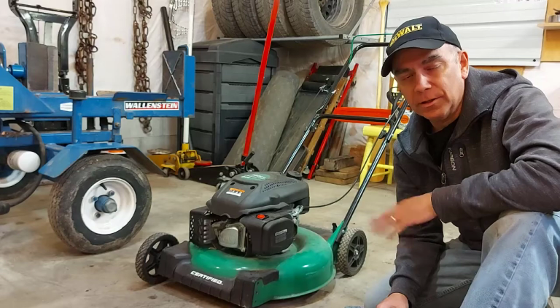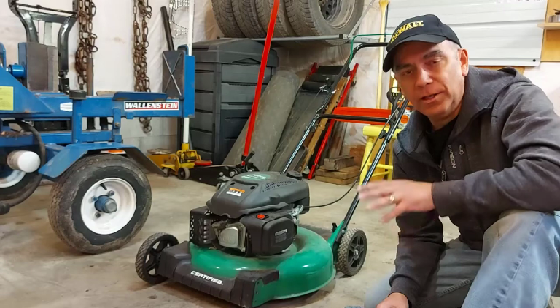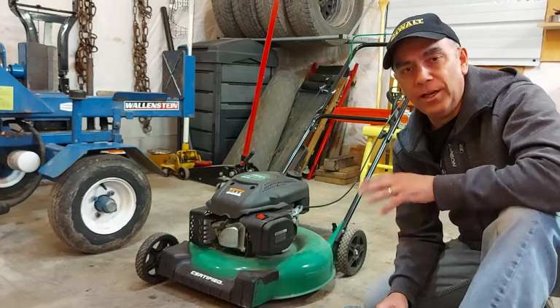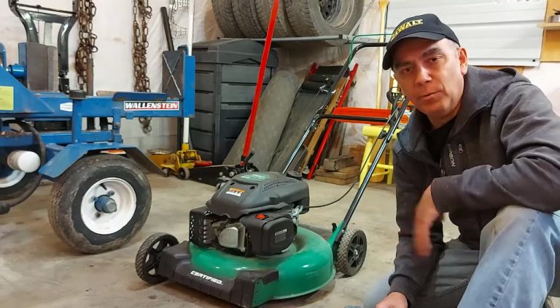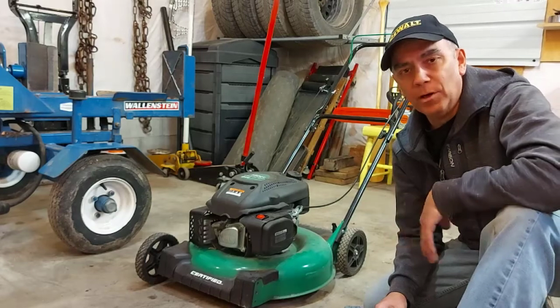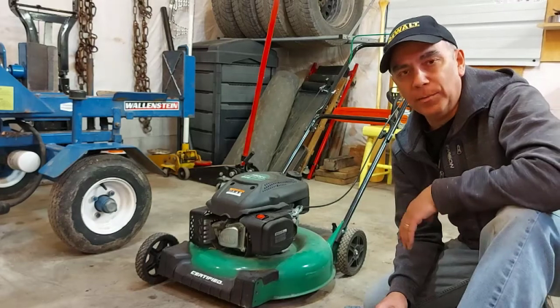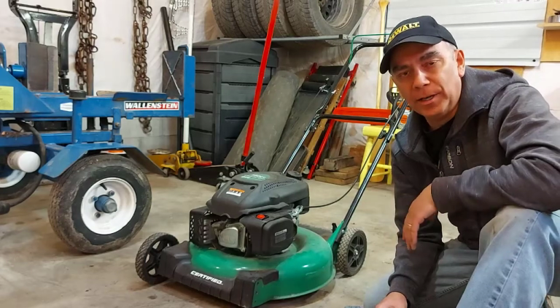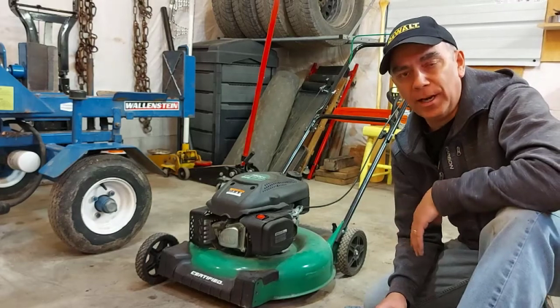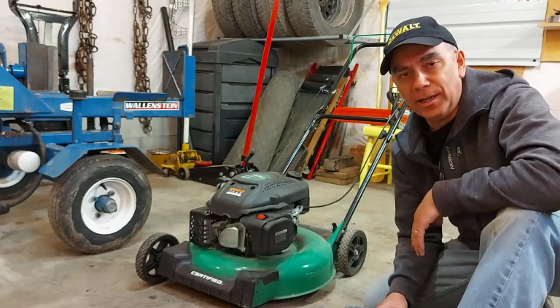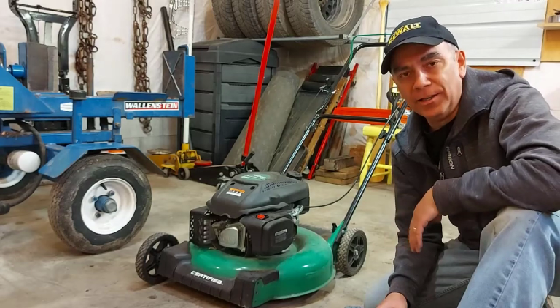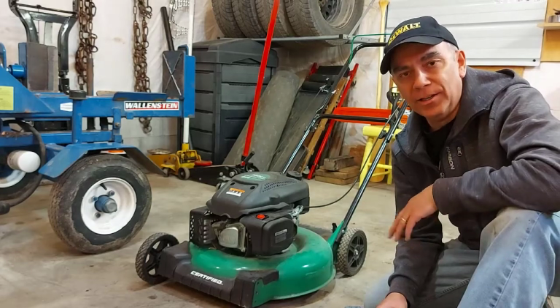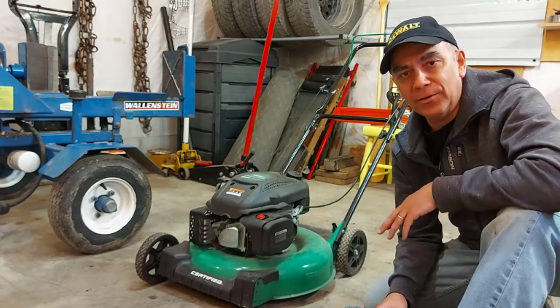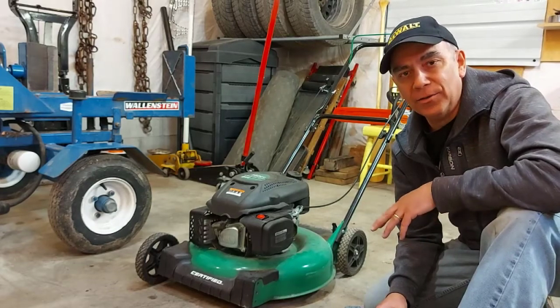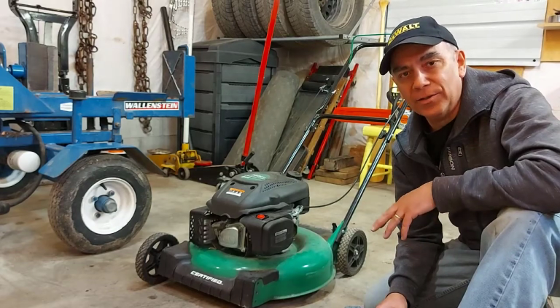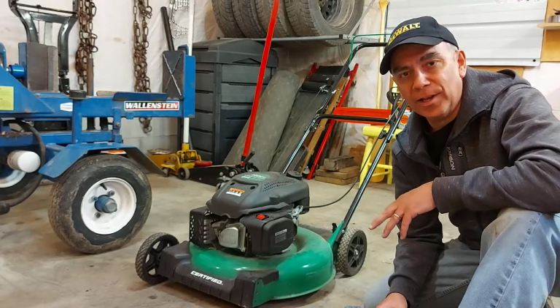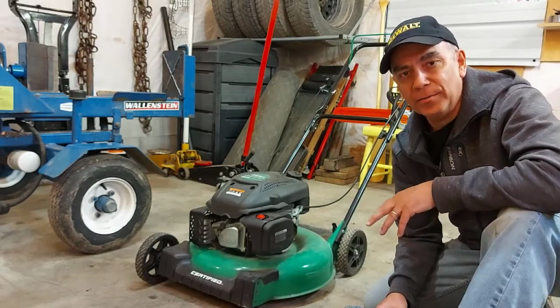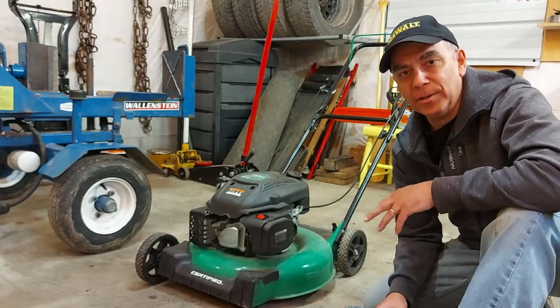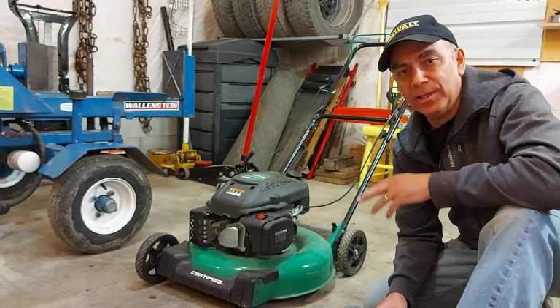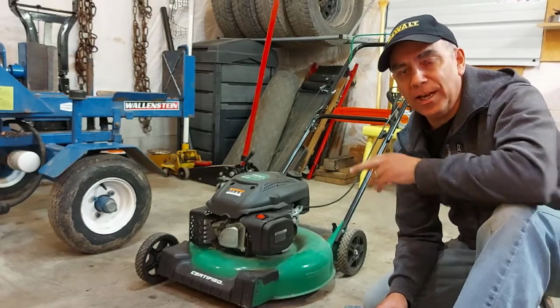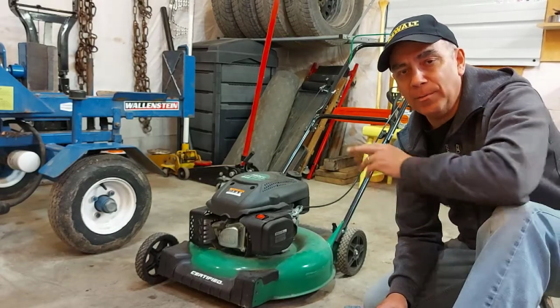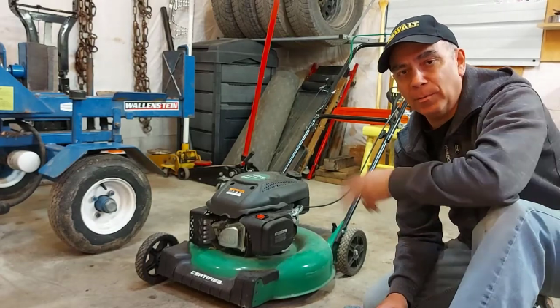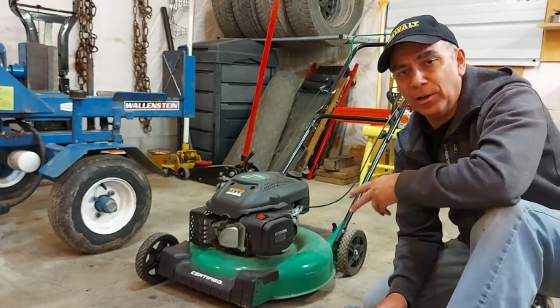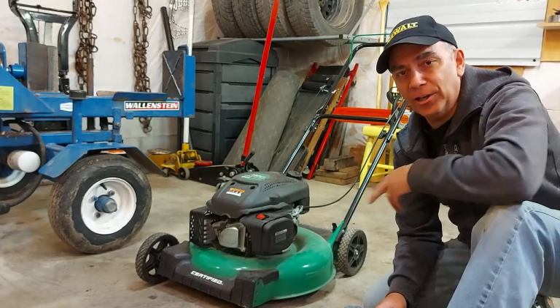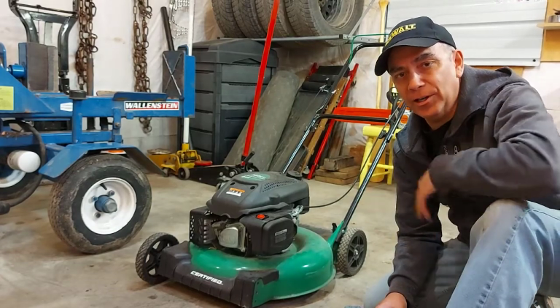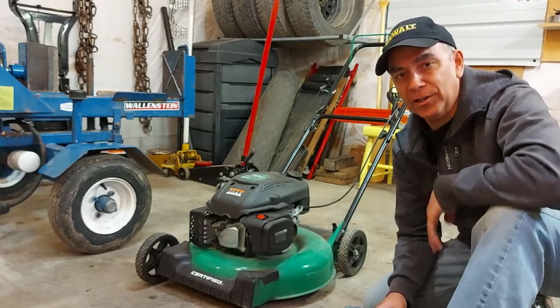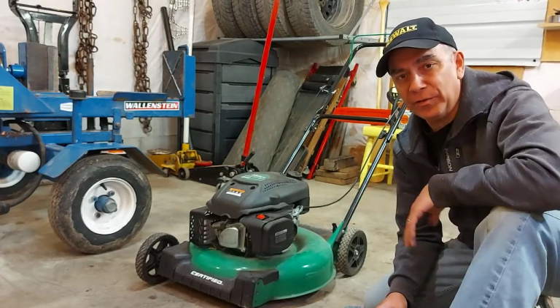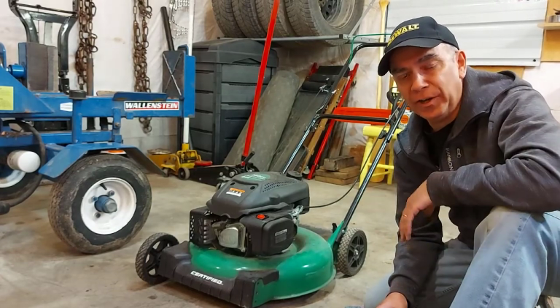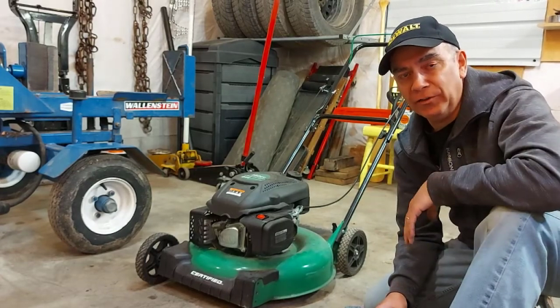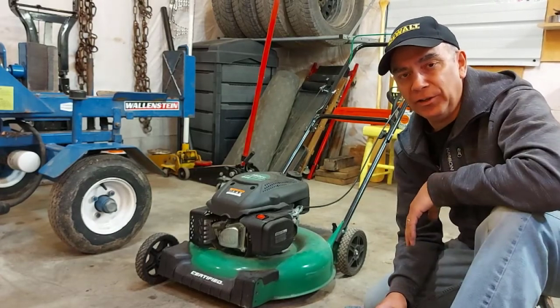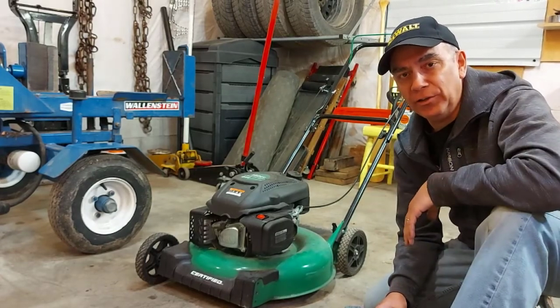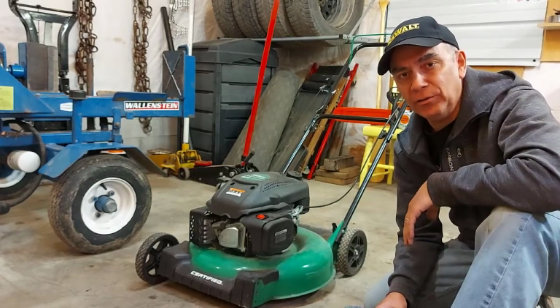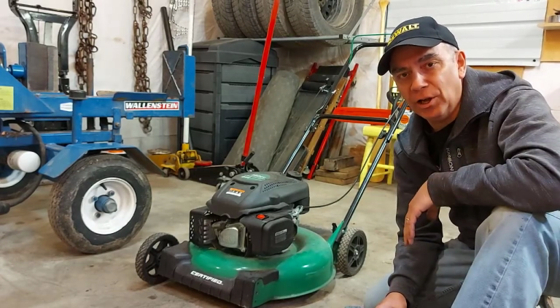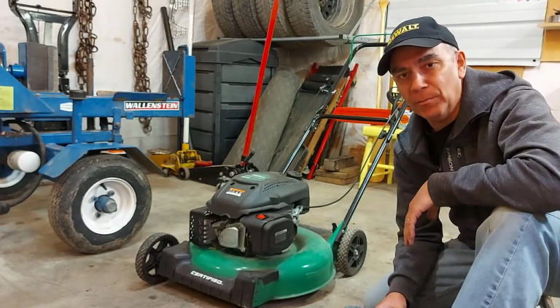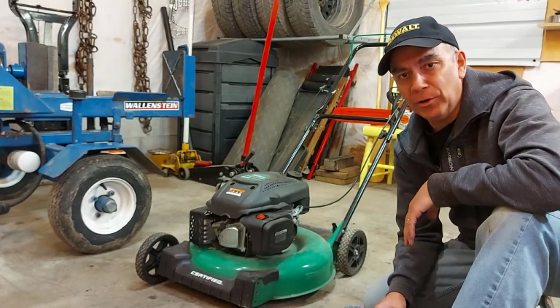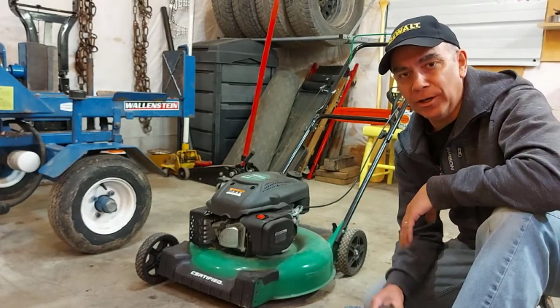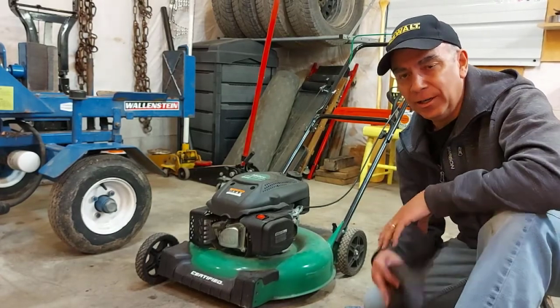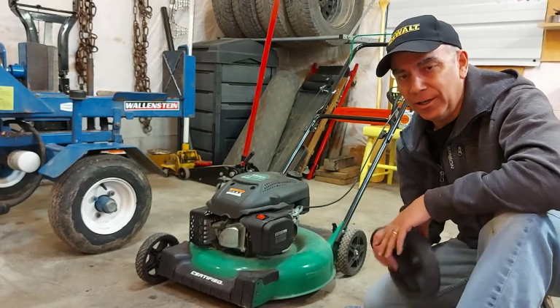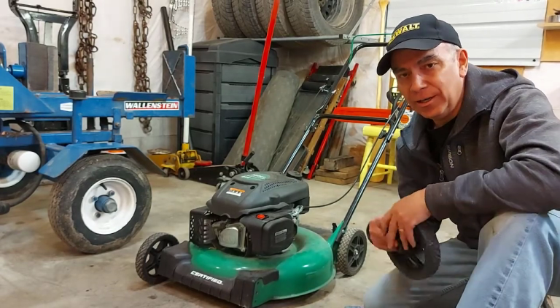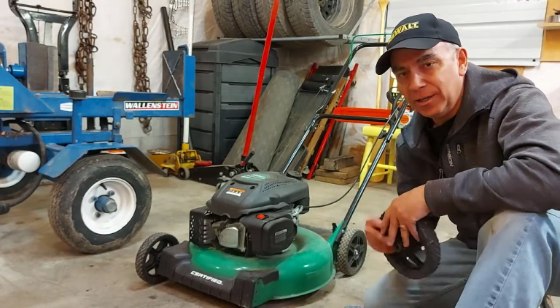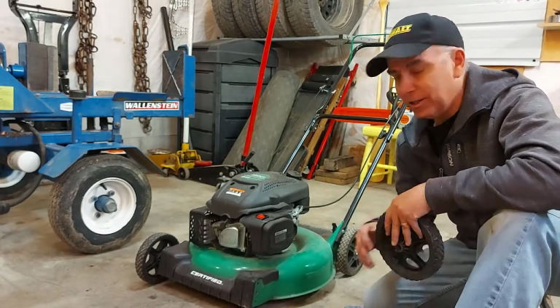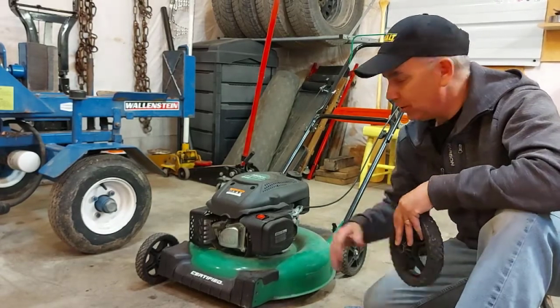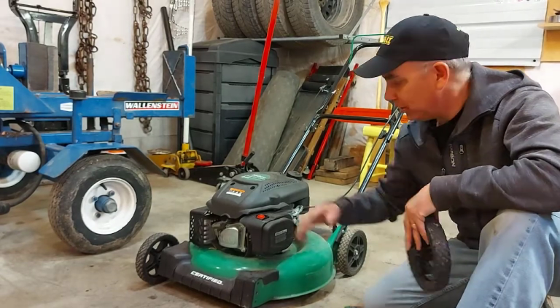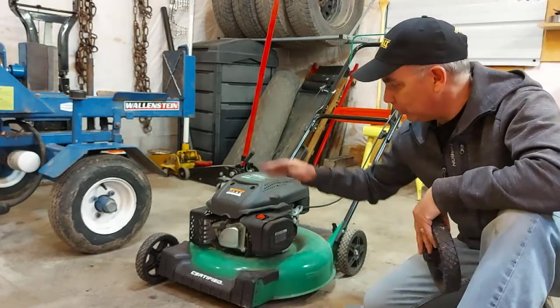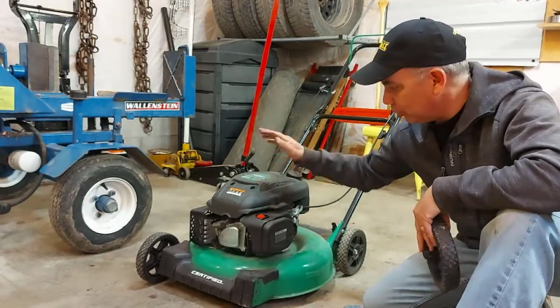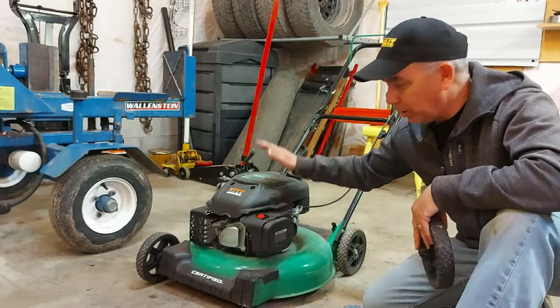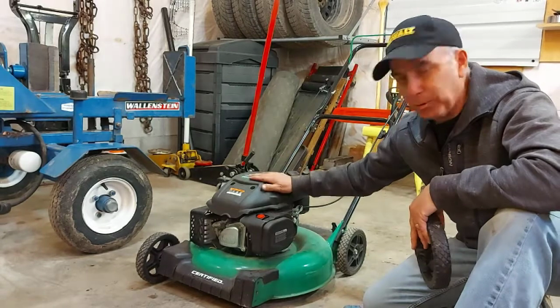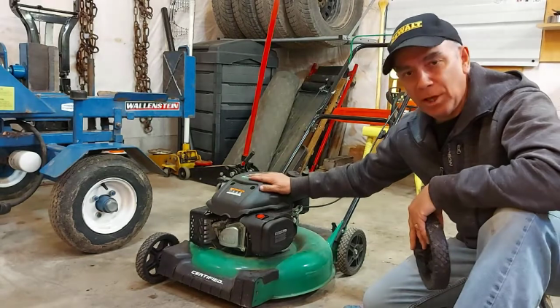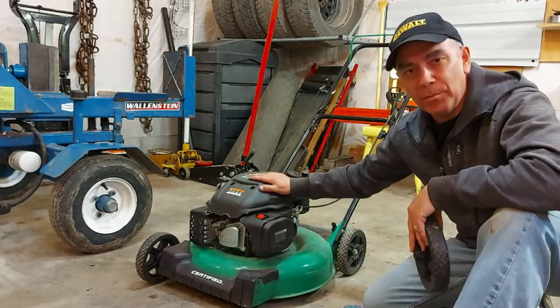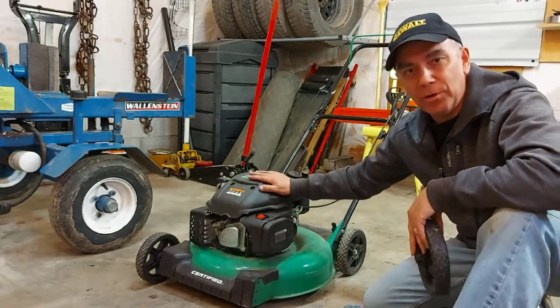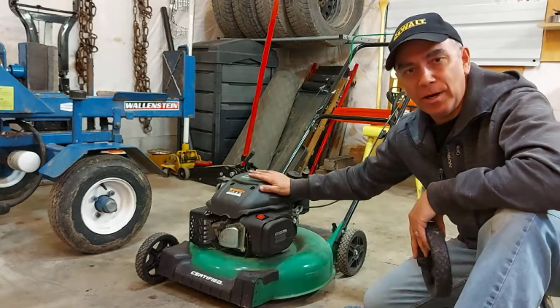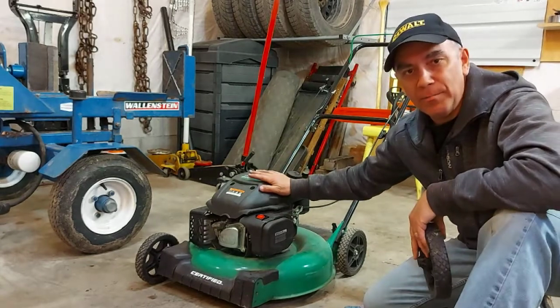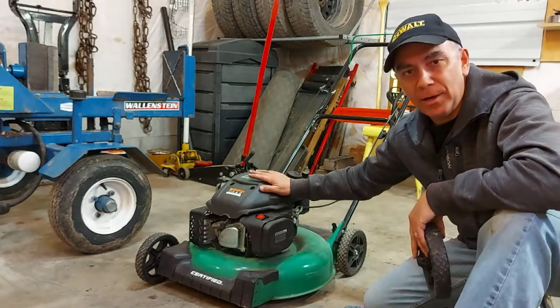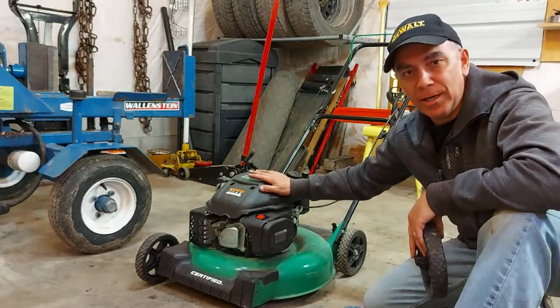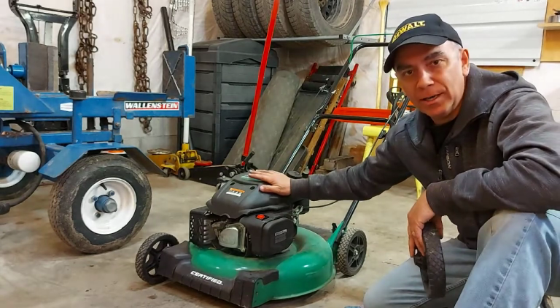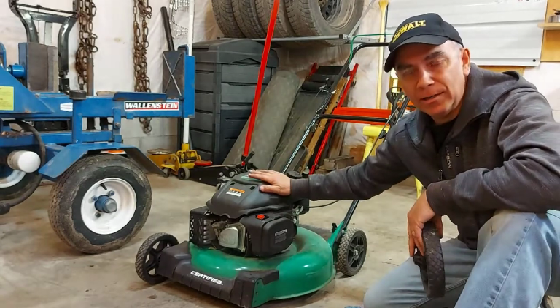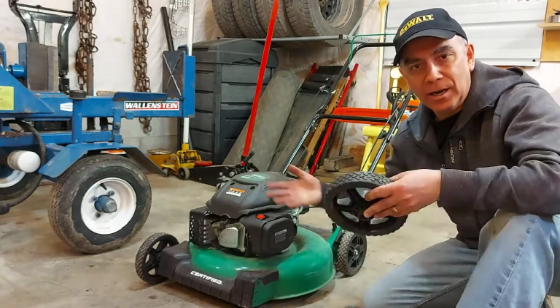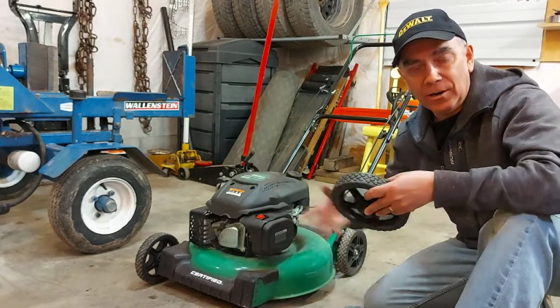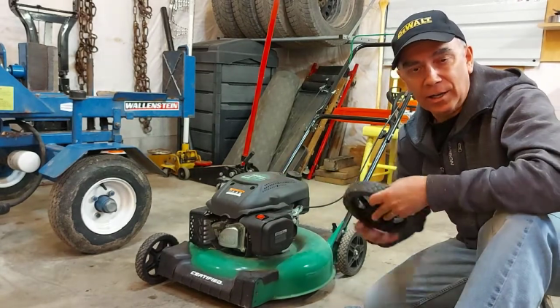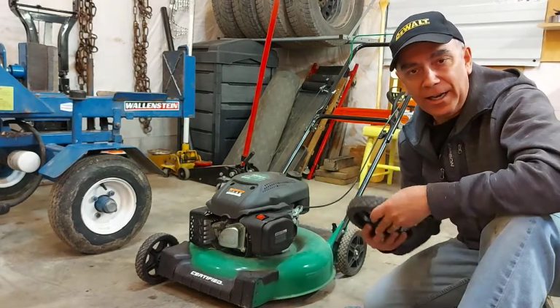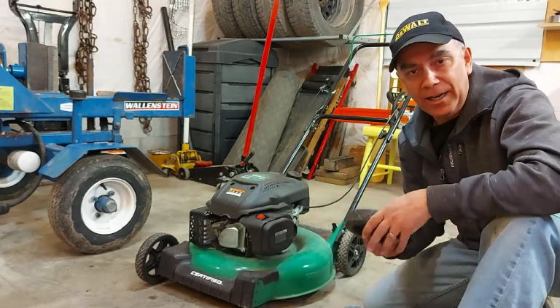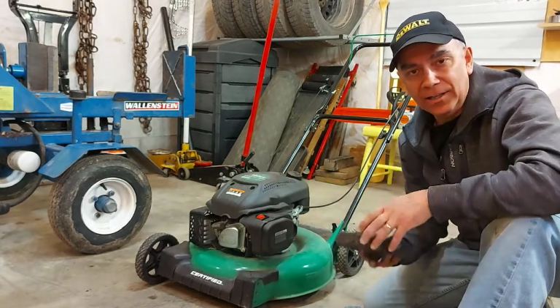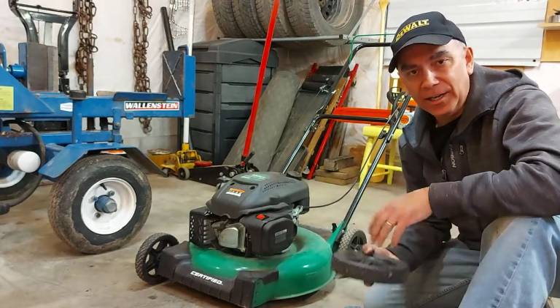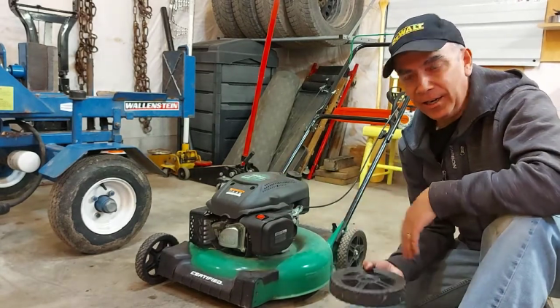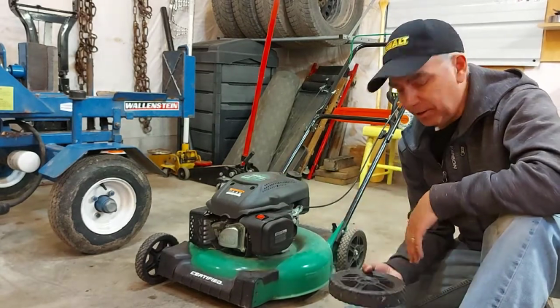Good day. Welcome to Getting It Done North of Seven. Today we're working on this fairly new lawnmower — just a cheap lawnmower I bought at our Canadian Tire.